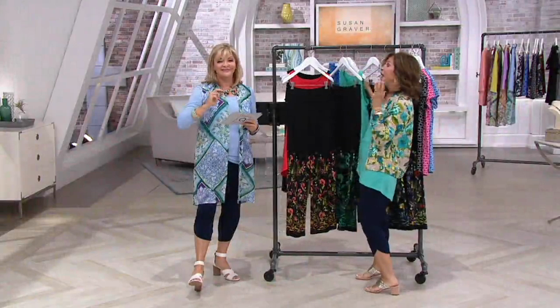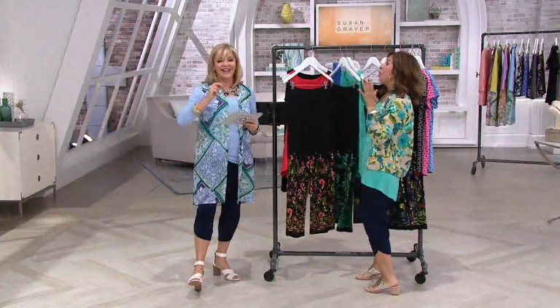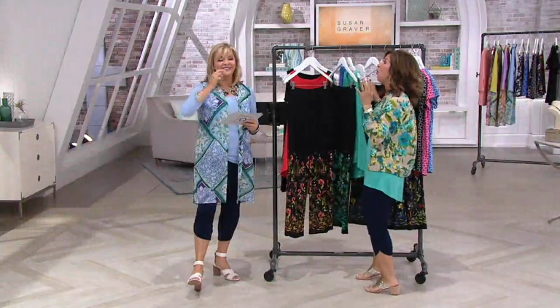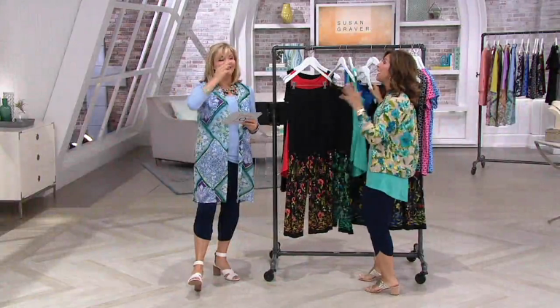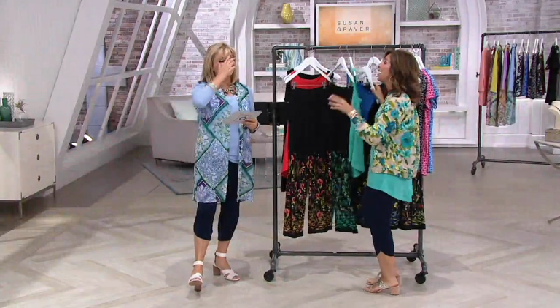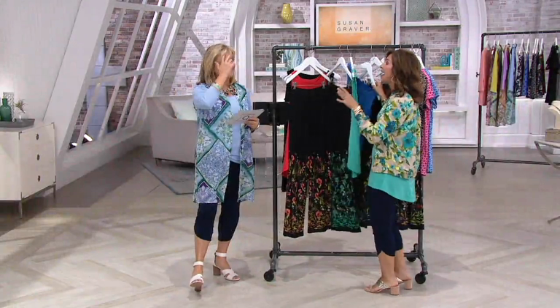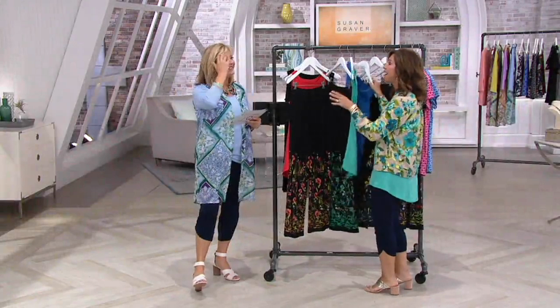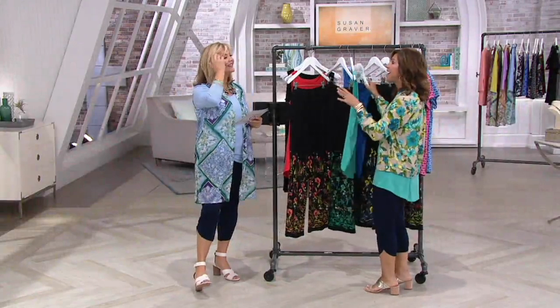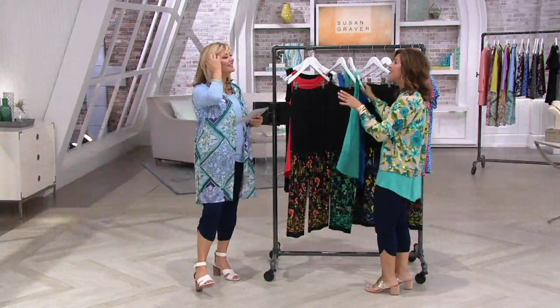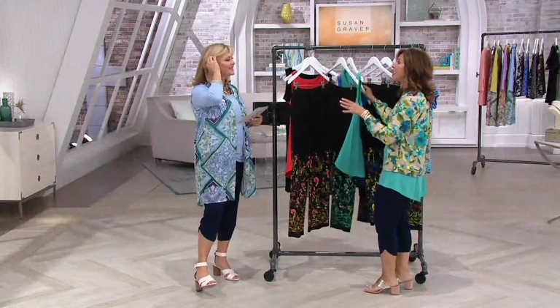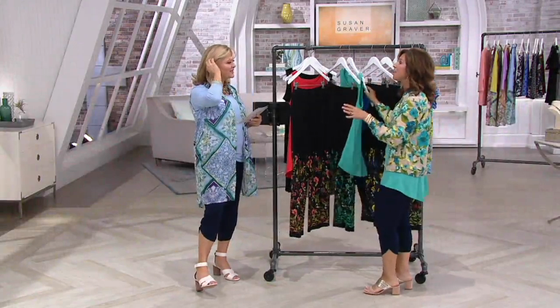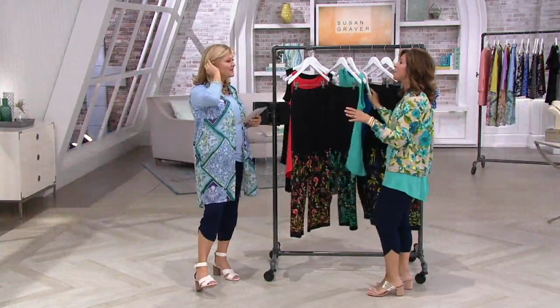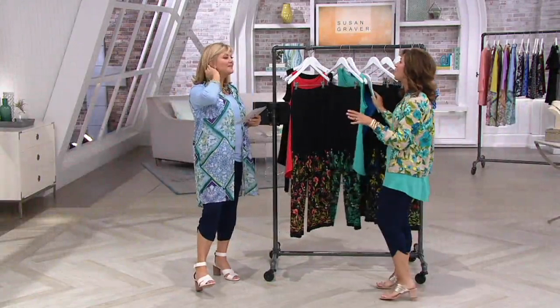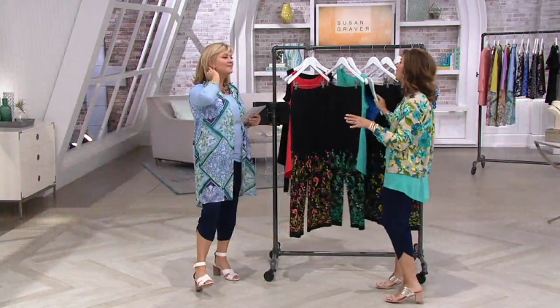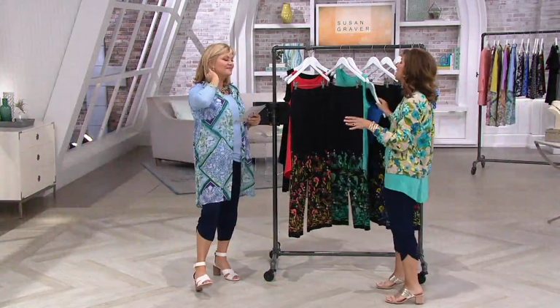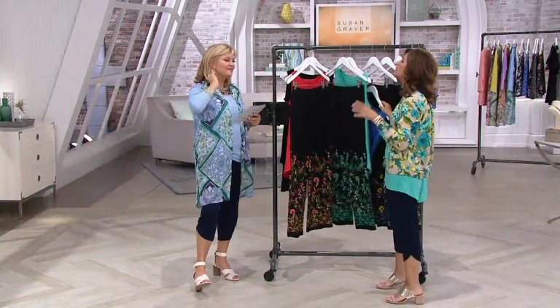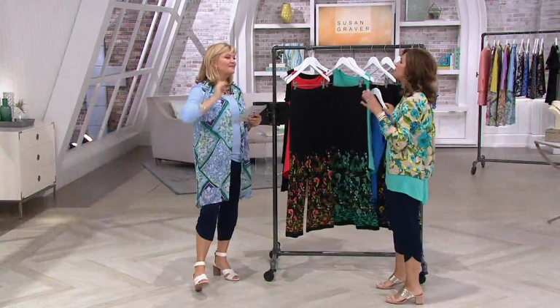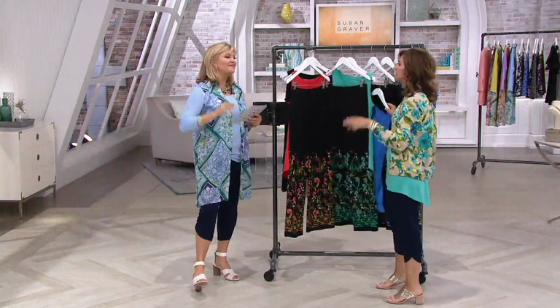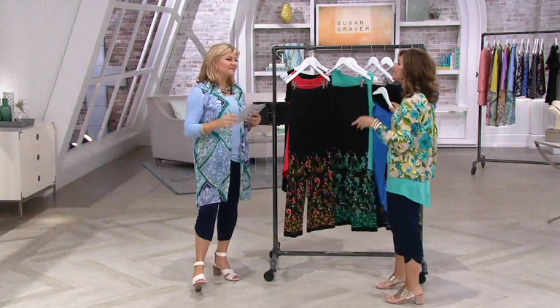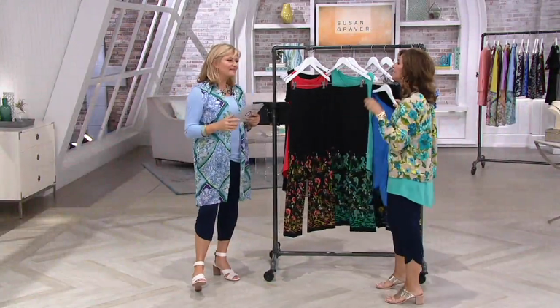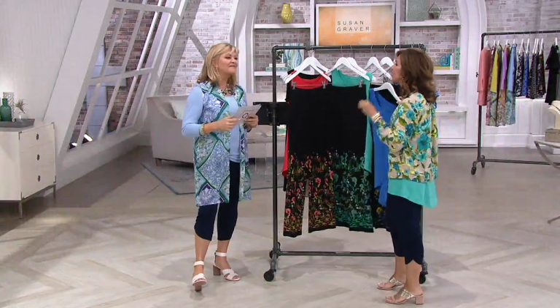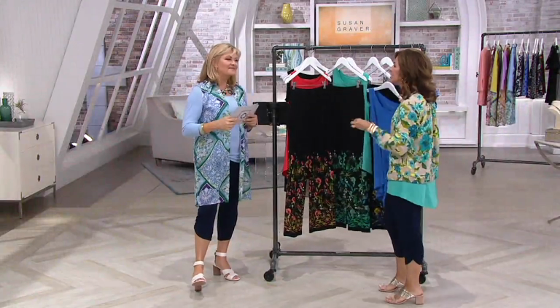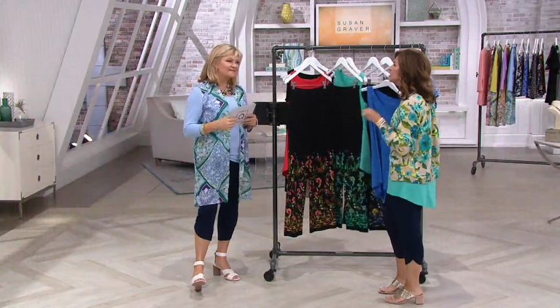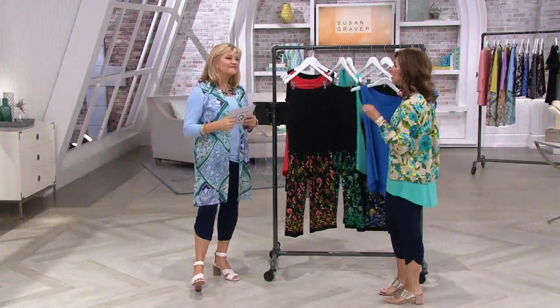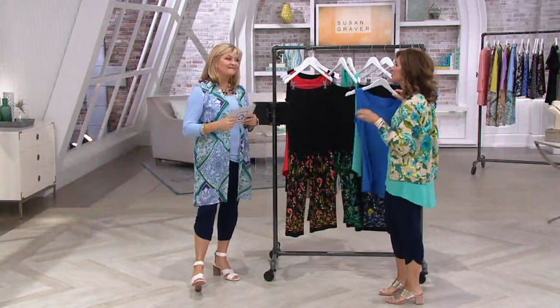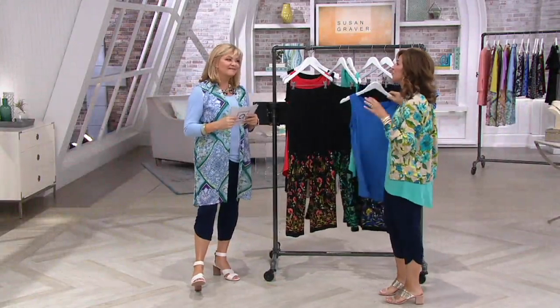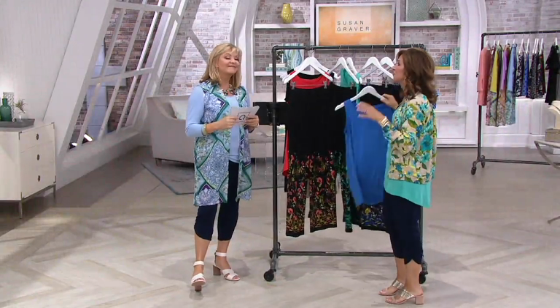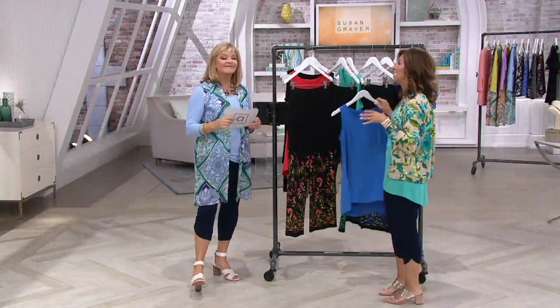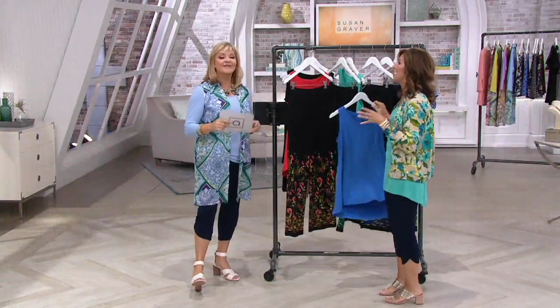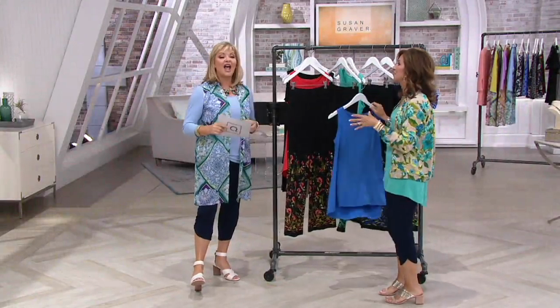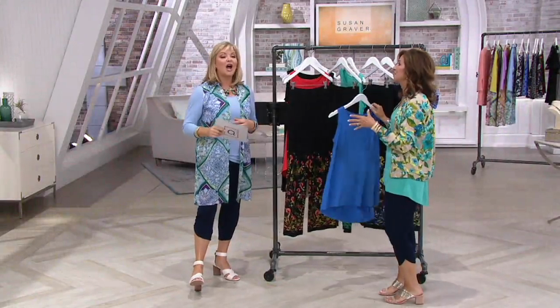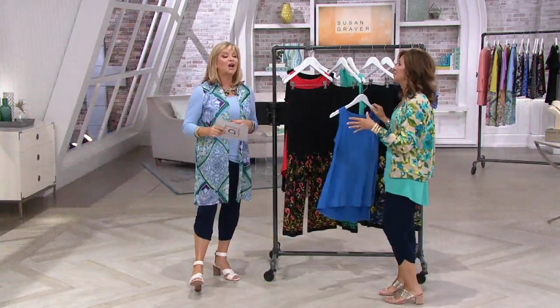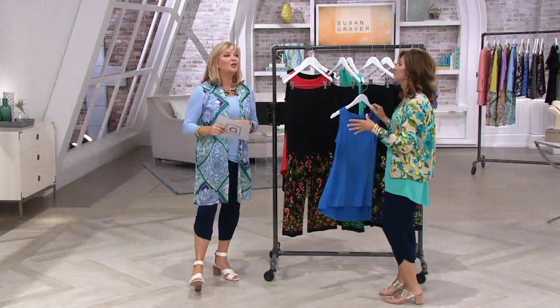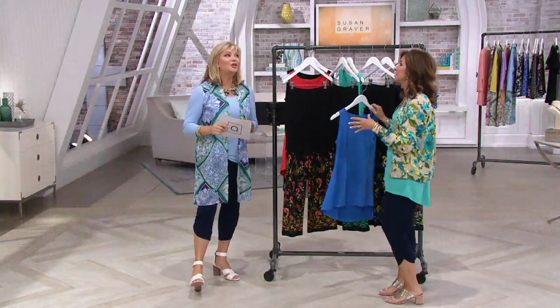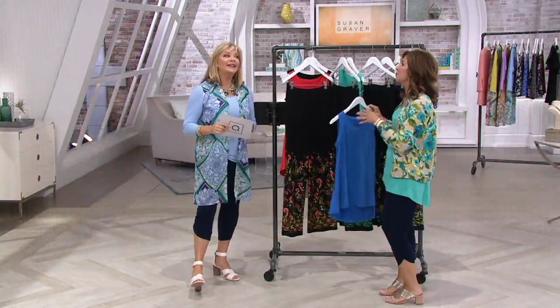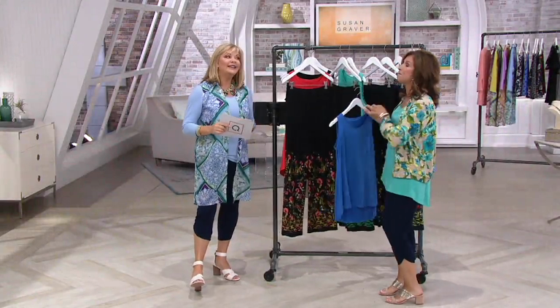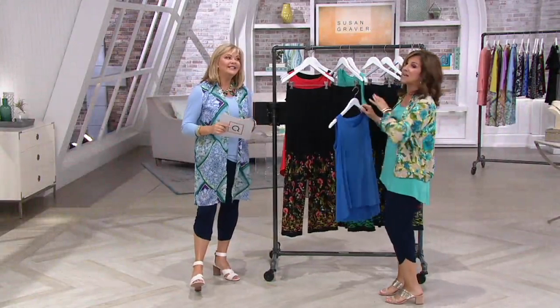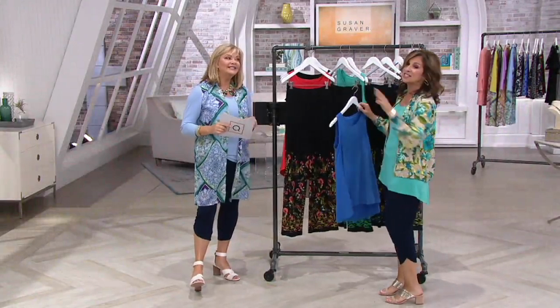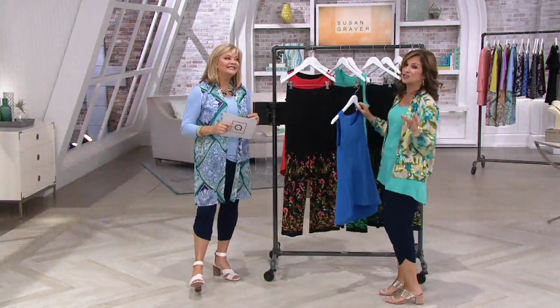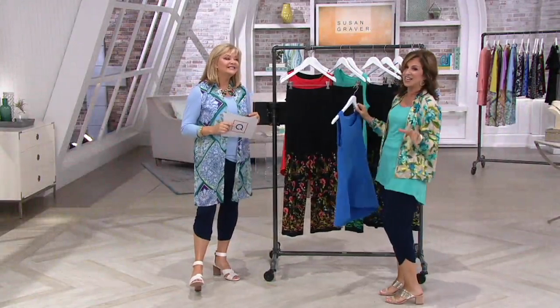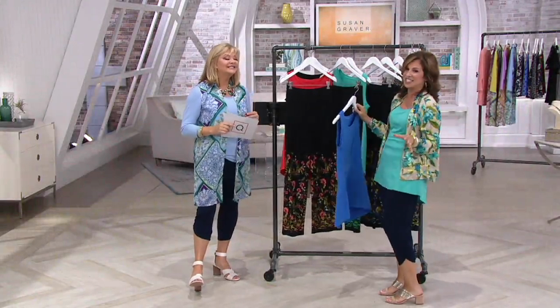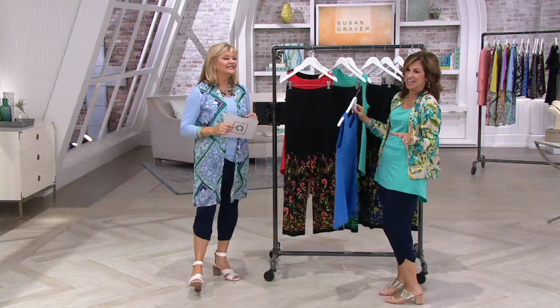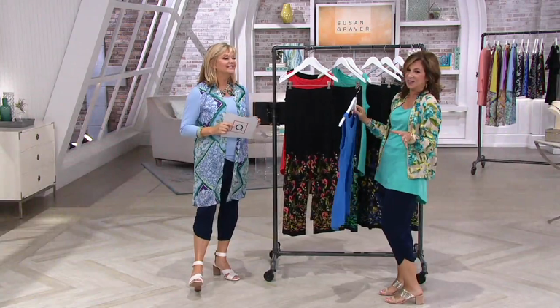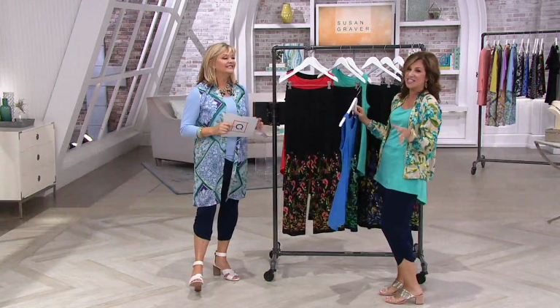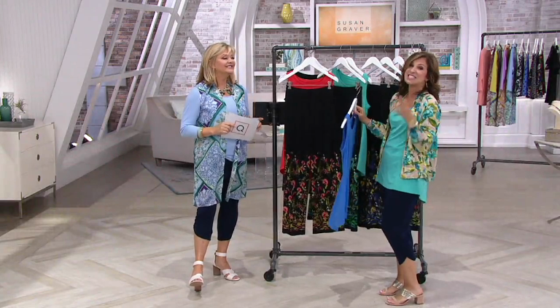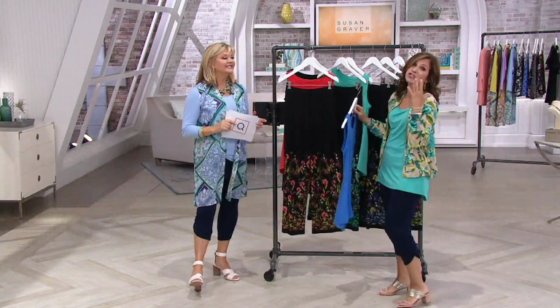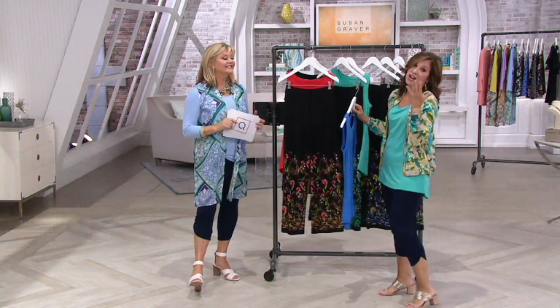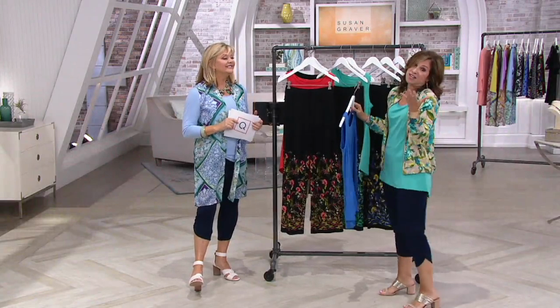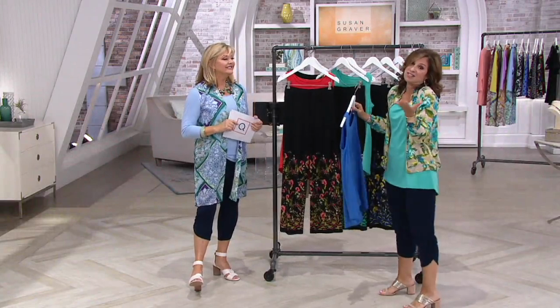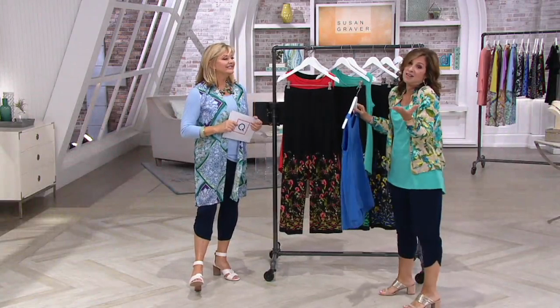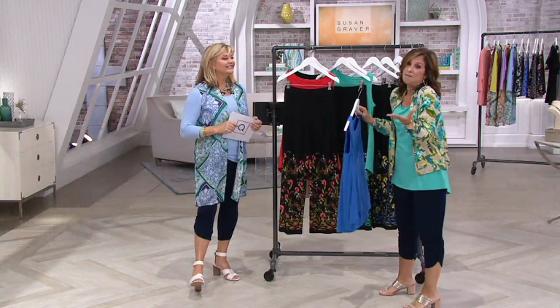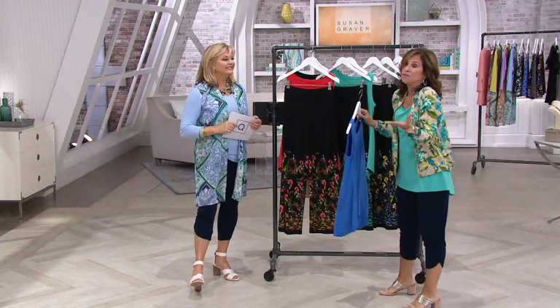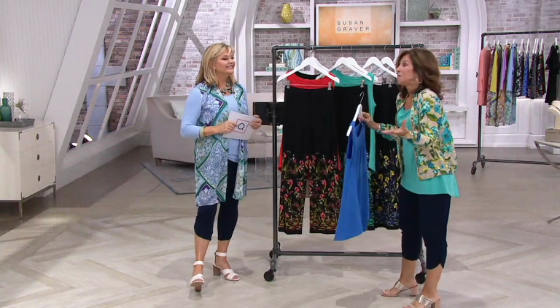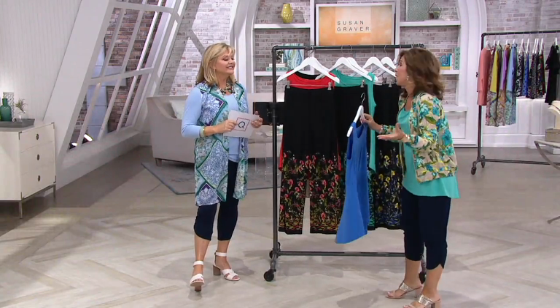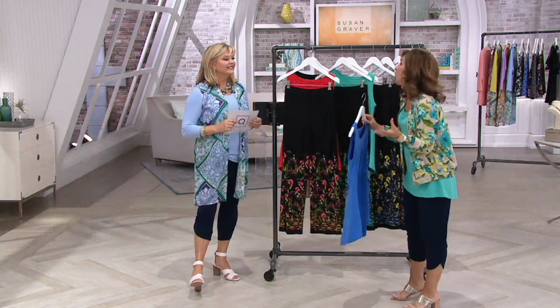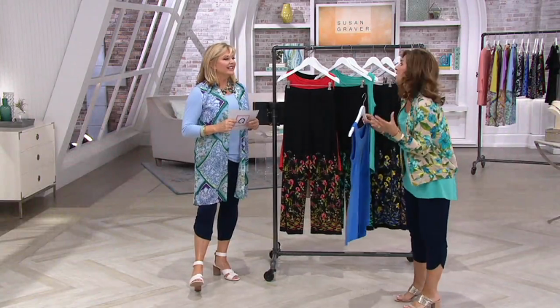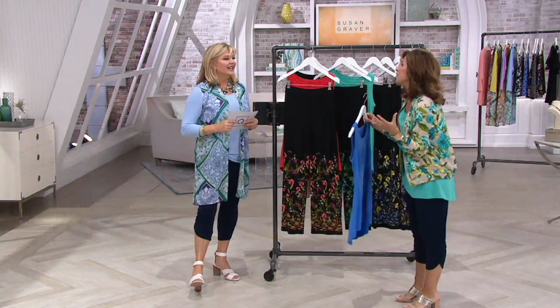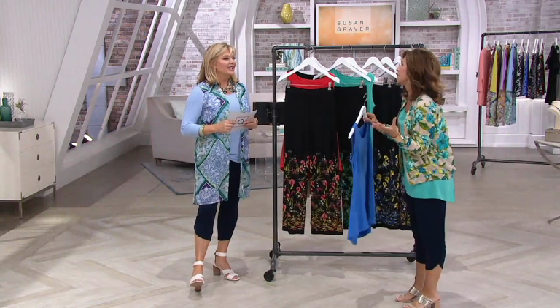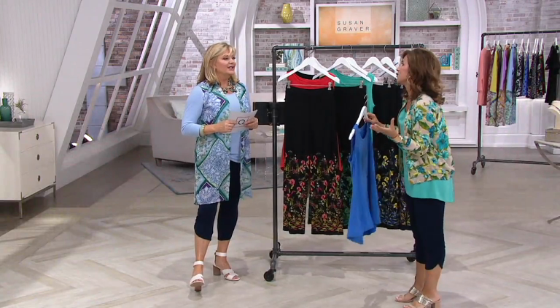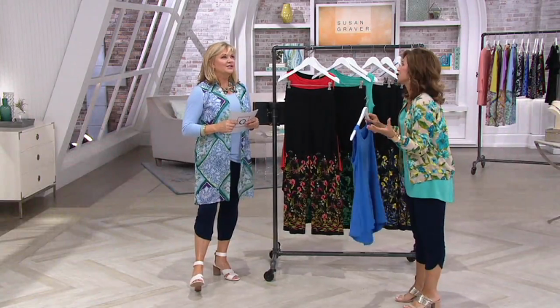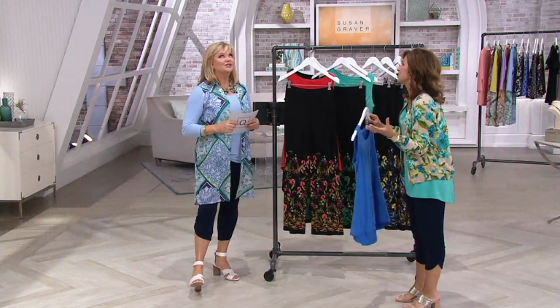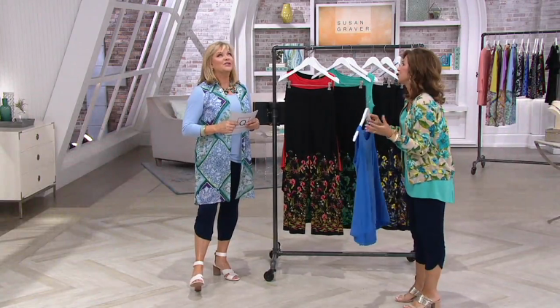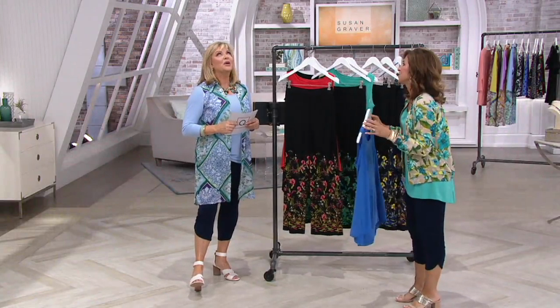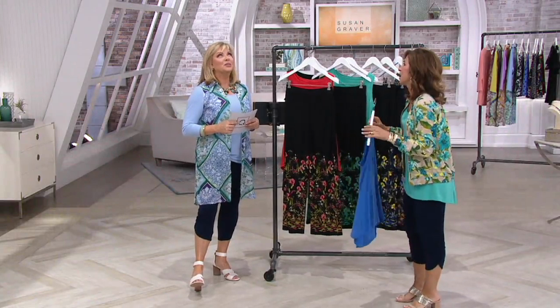We have, I think, one of the best today's special values — the best dress. It's a dress, but one of the best dresses we've done.